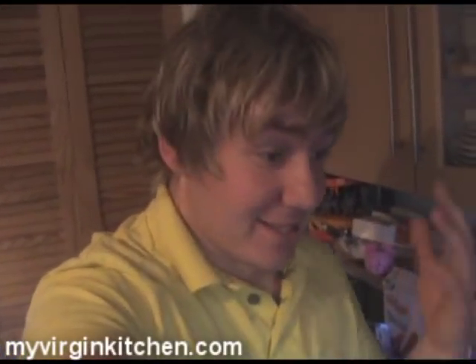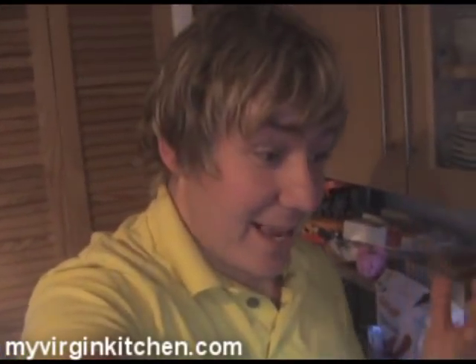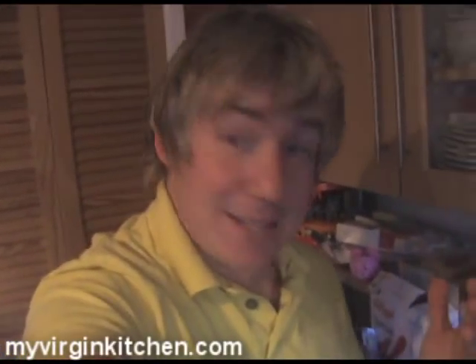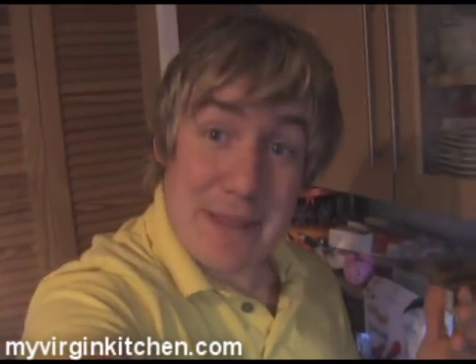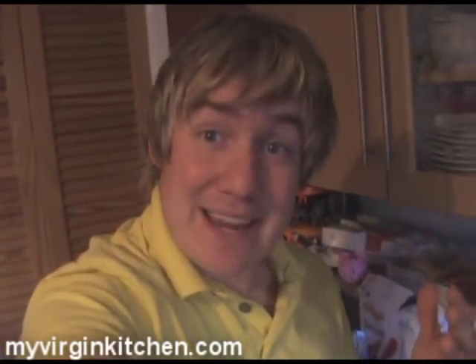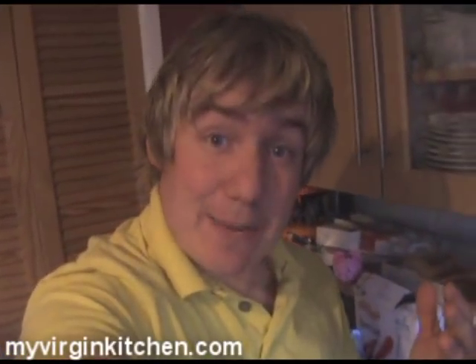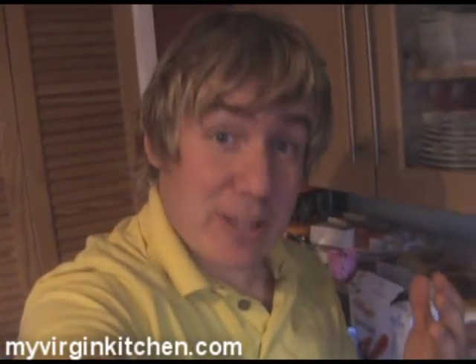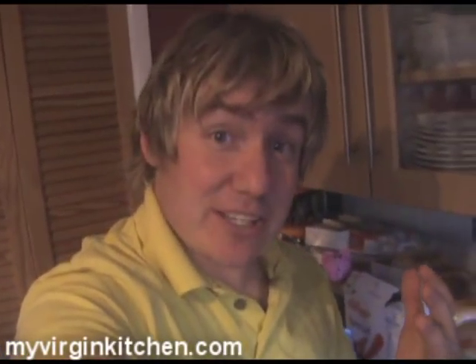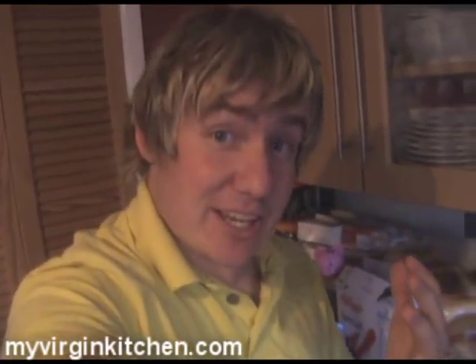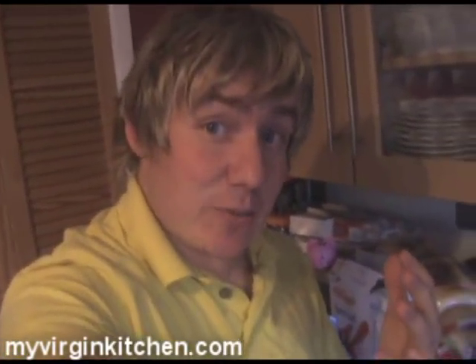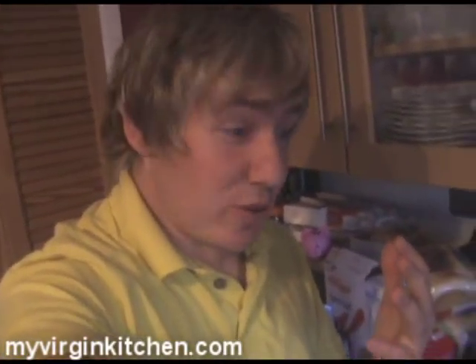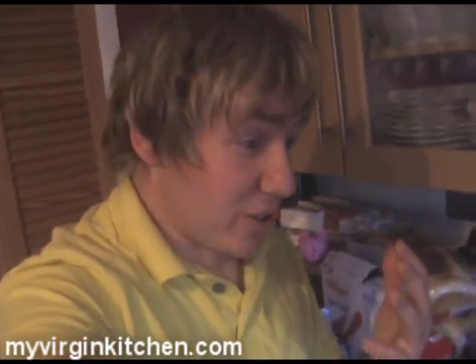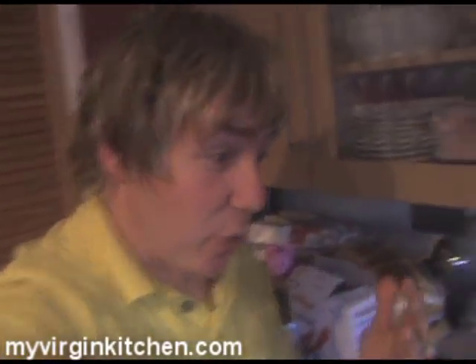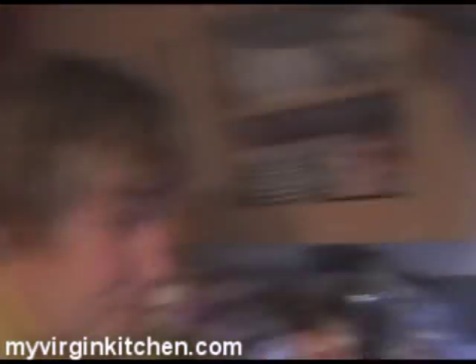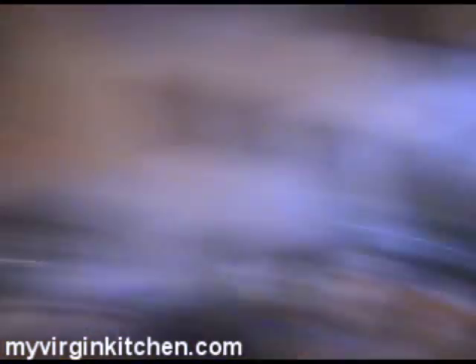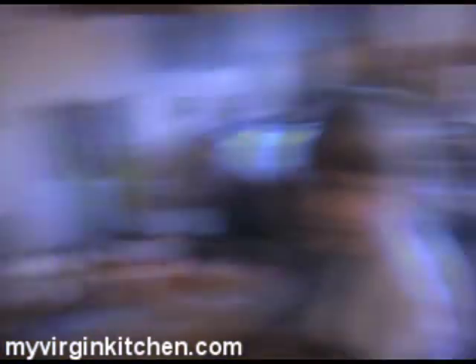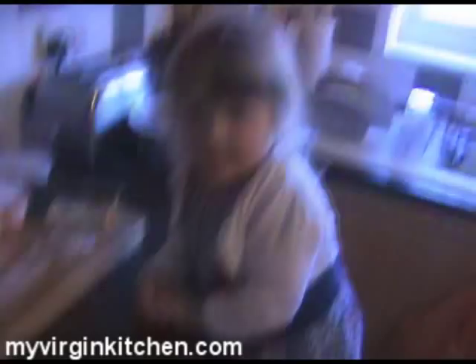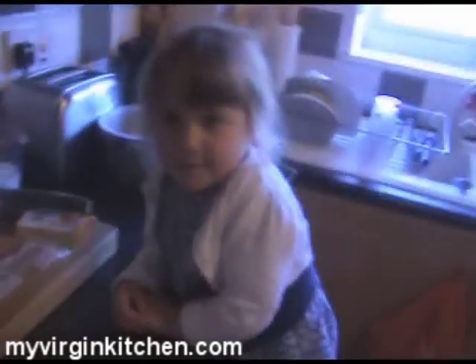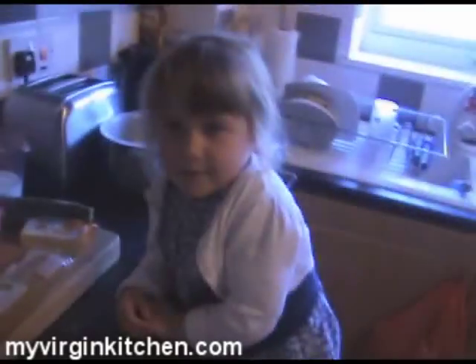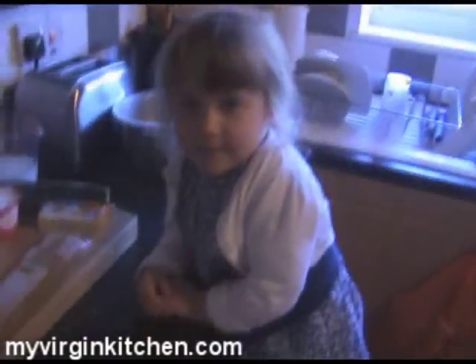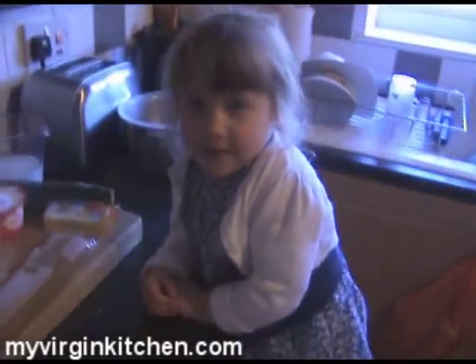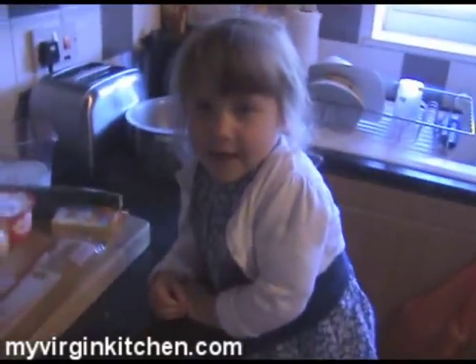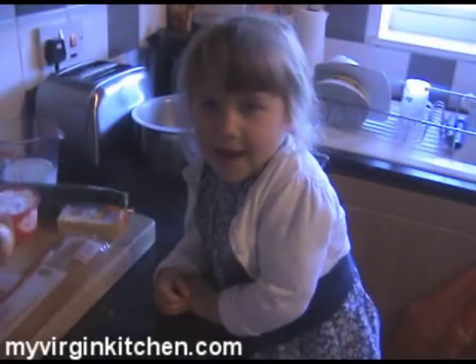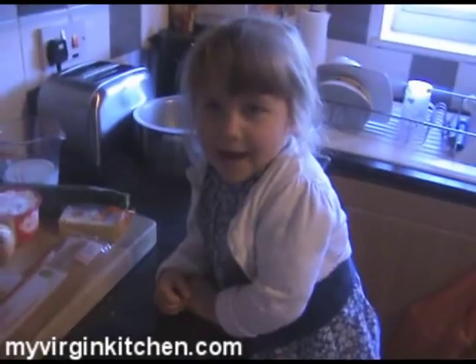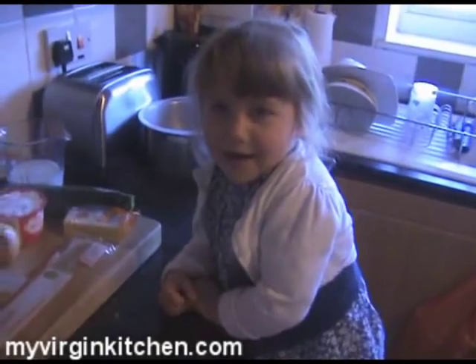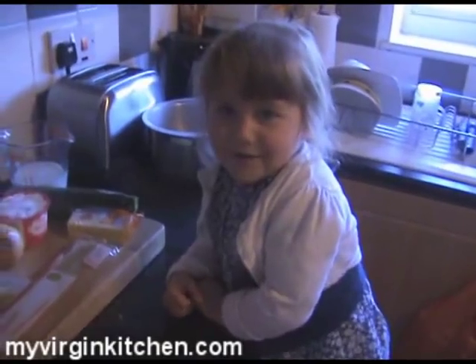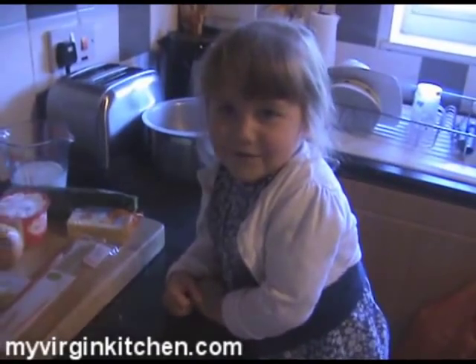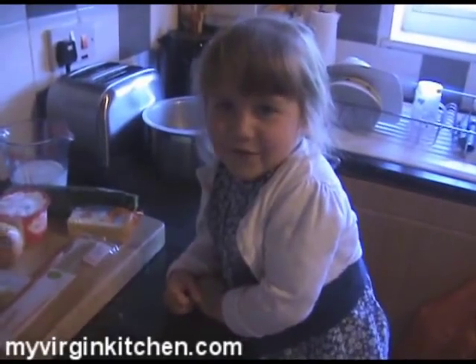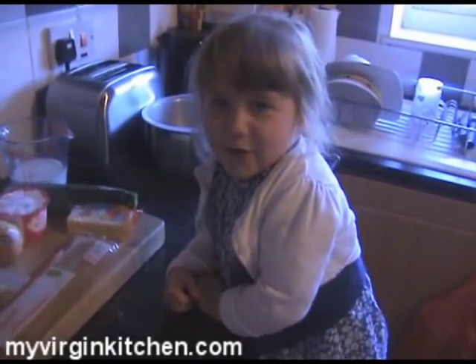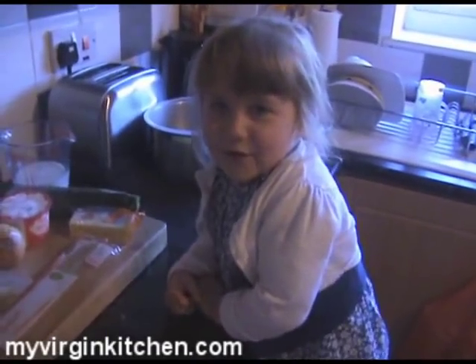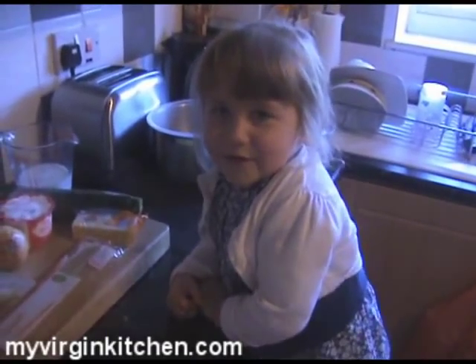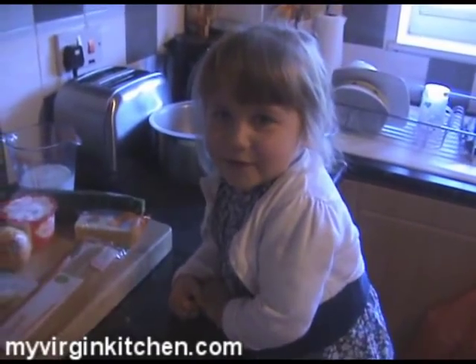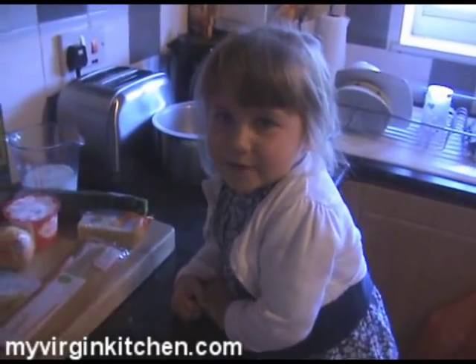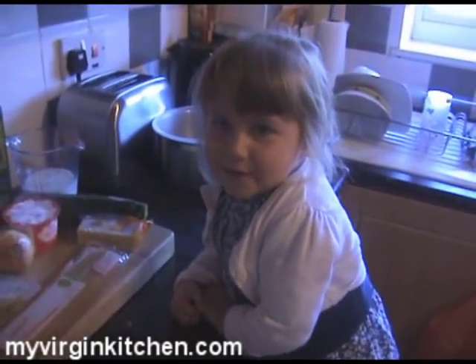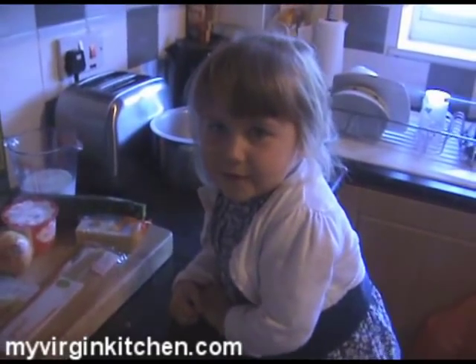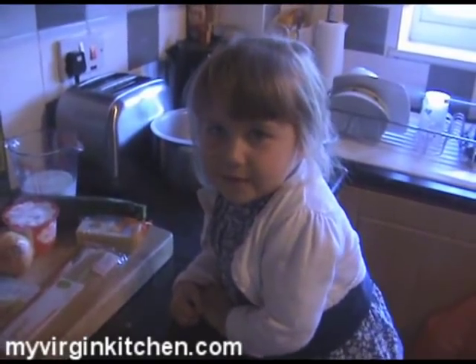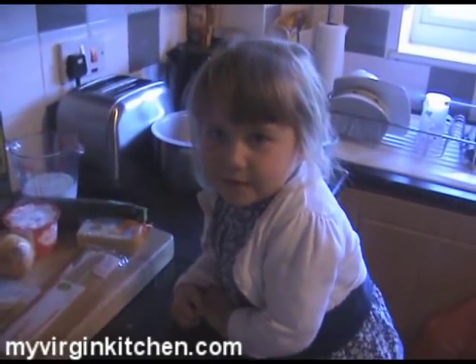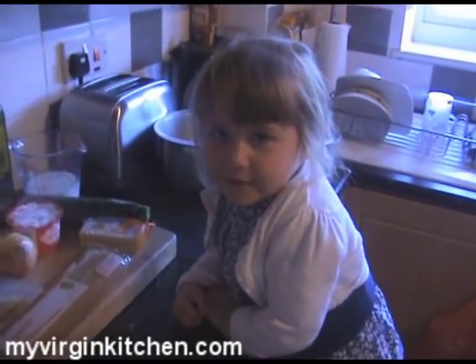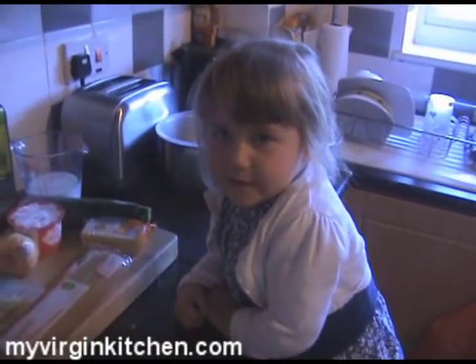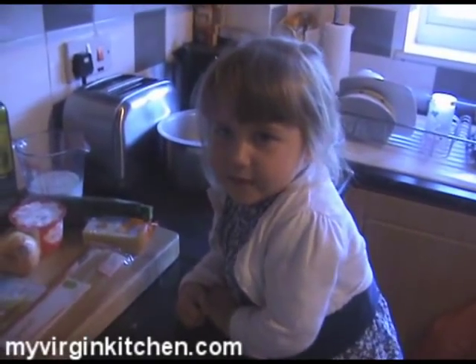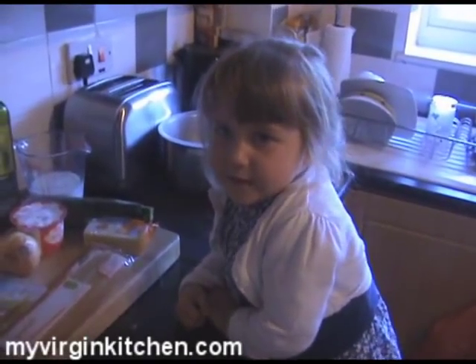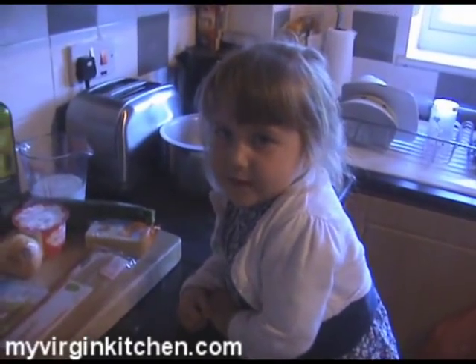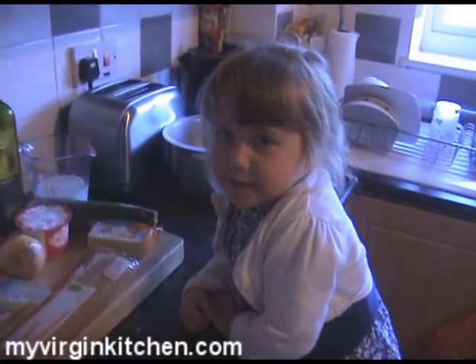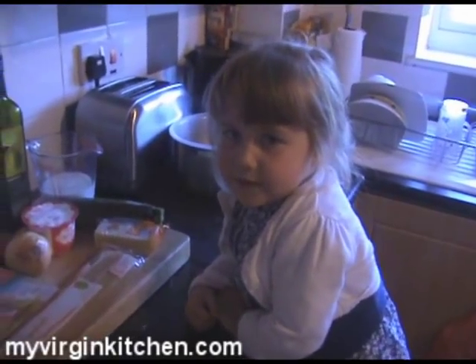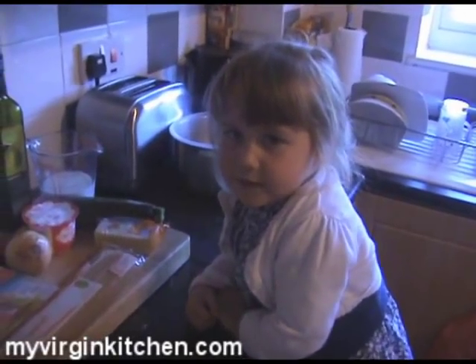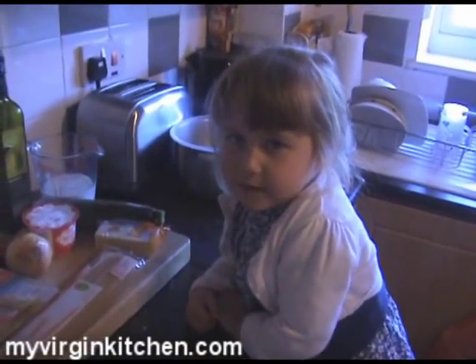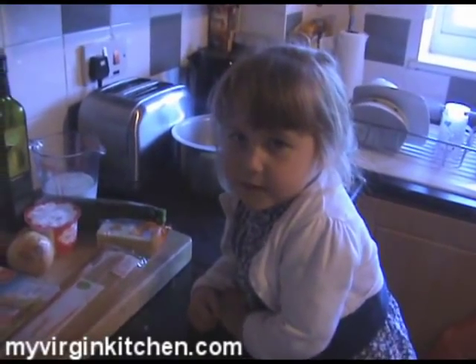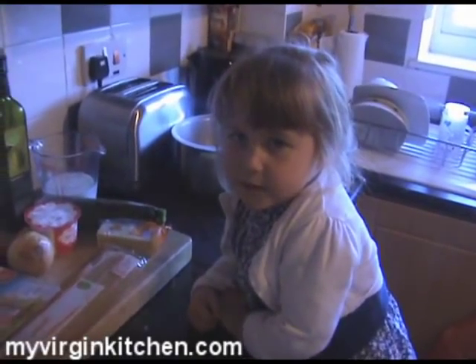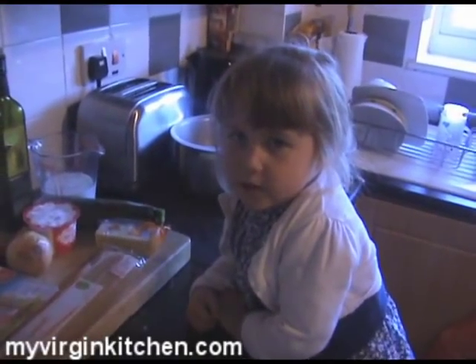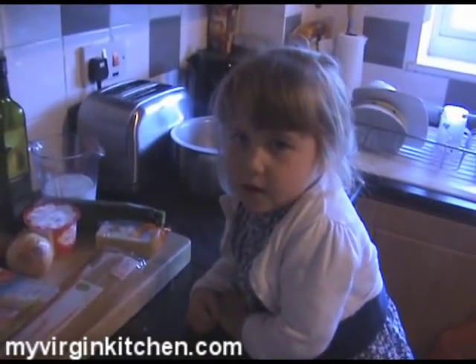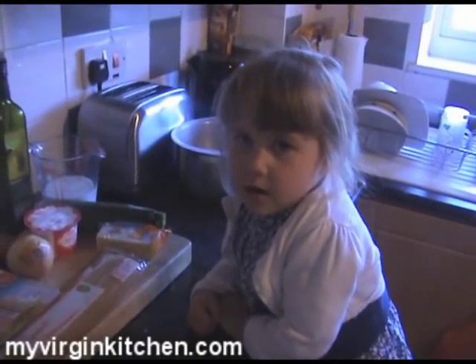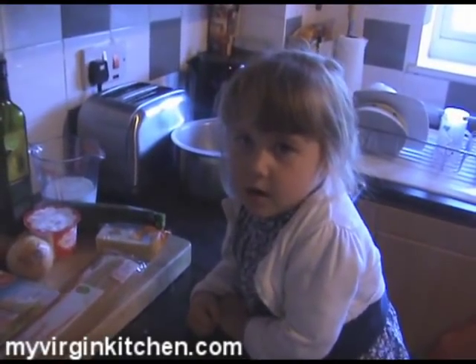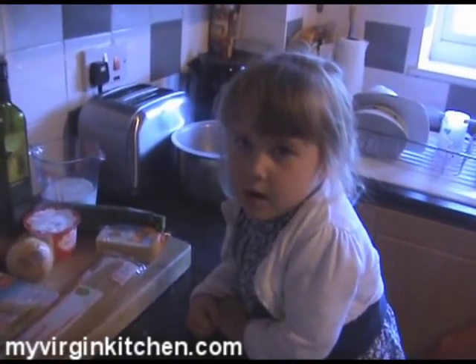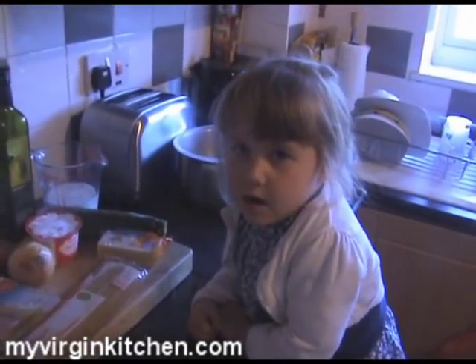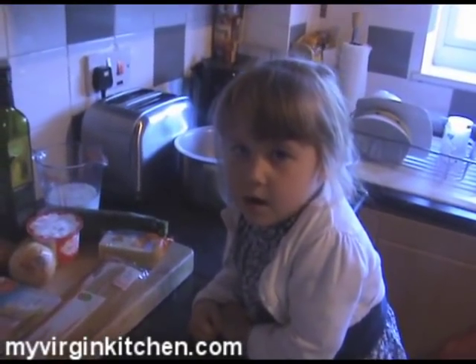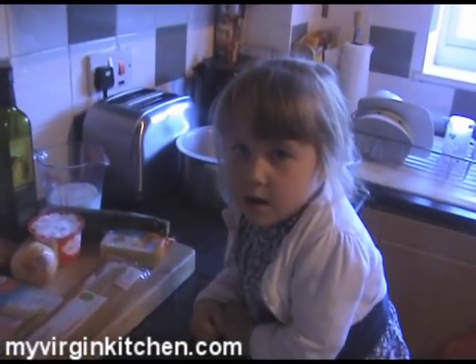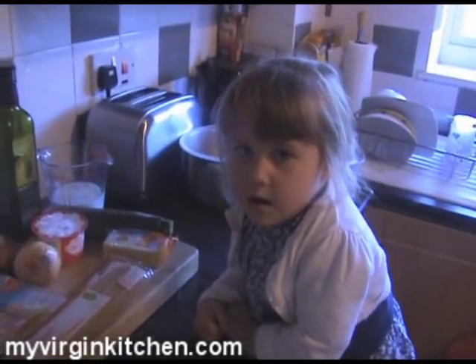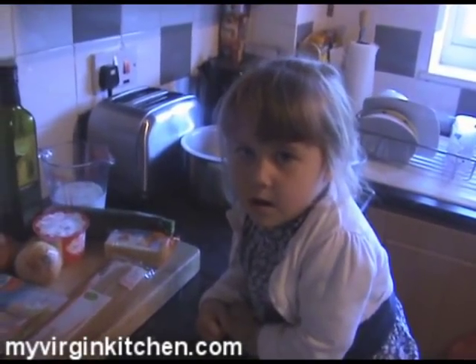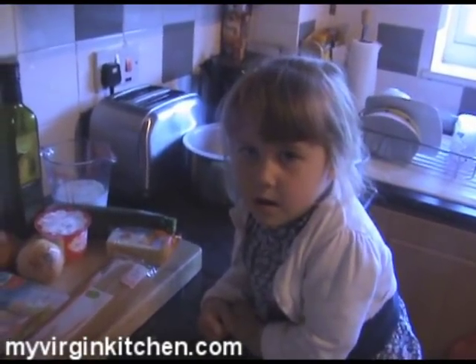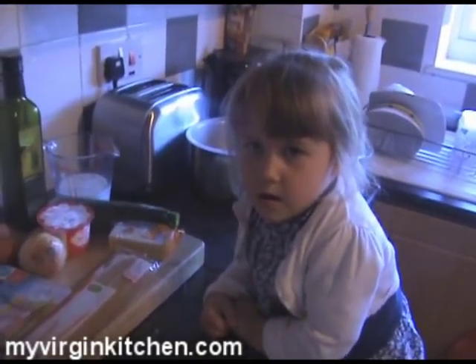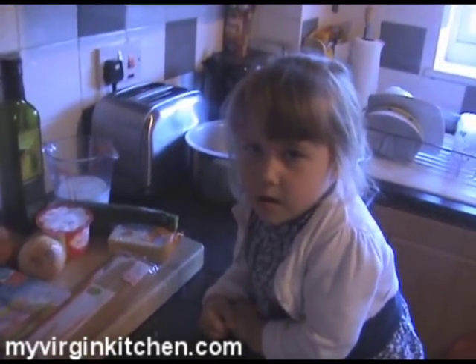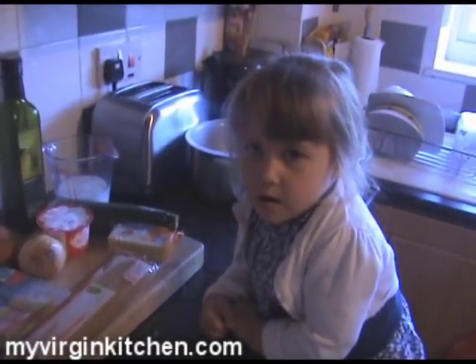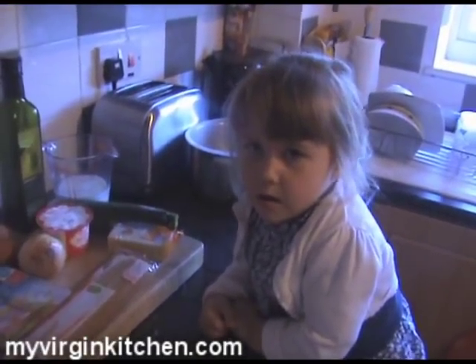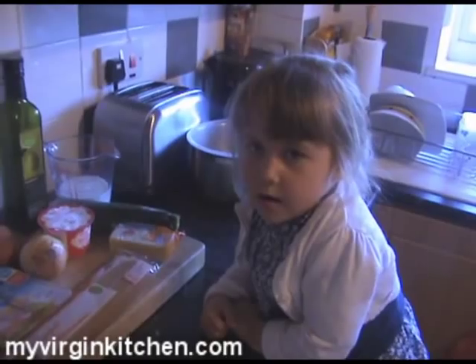This is me in my kitchen with good old Phoebe. How are you doing? I'm fine. You're about to go to bed in a minute, aren't you?